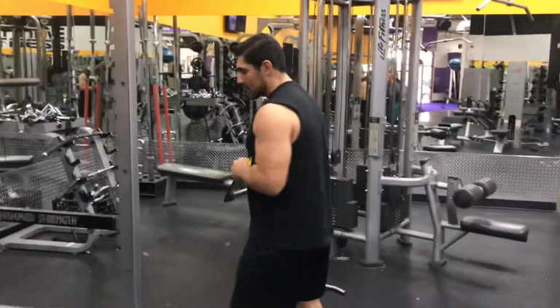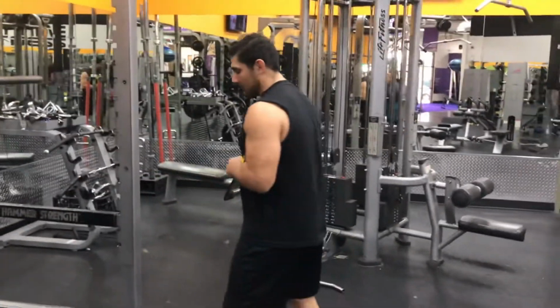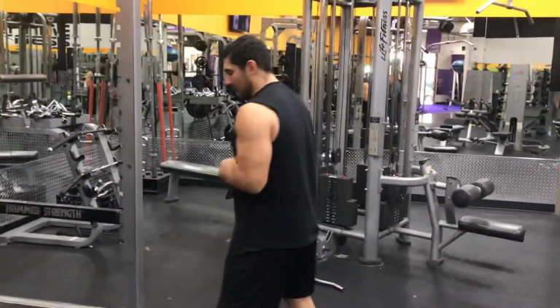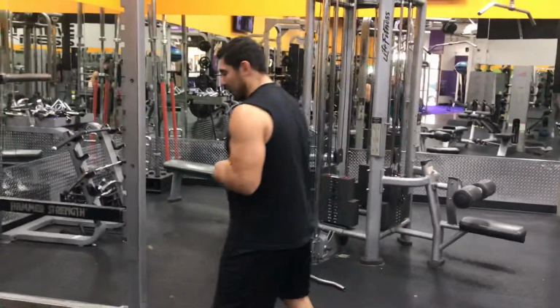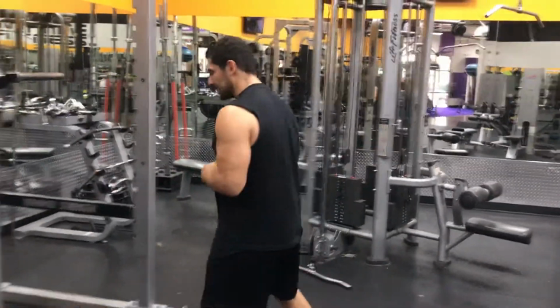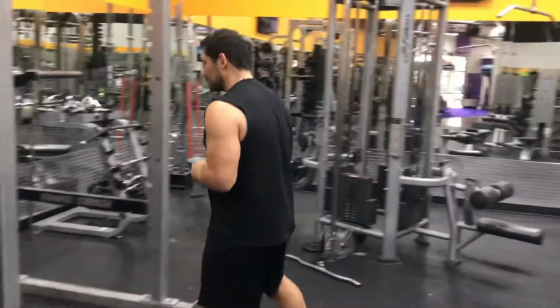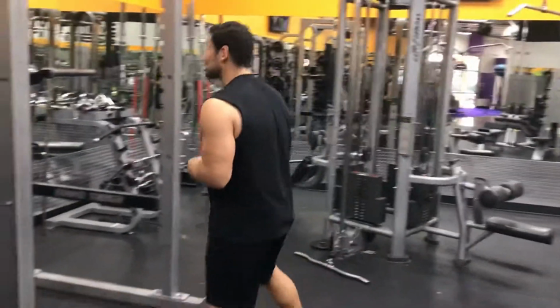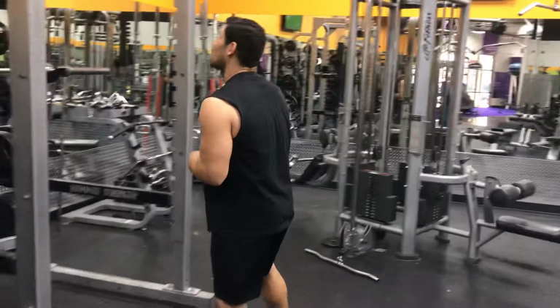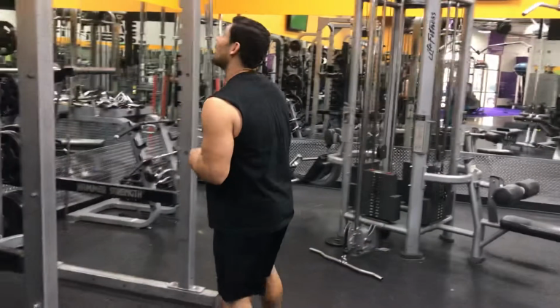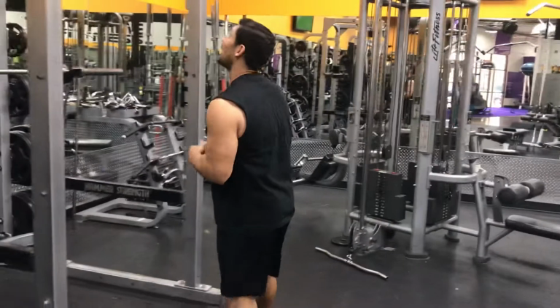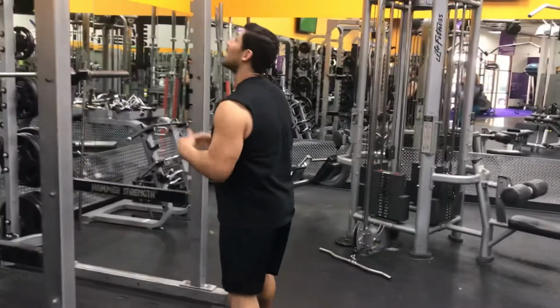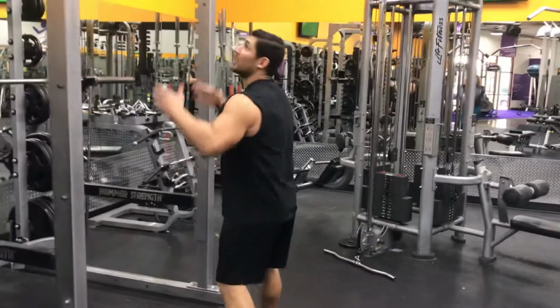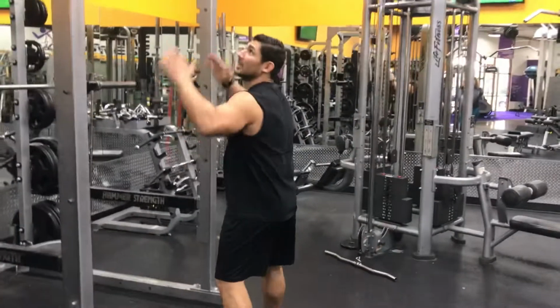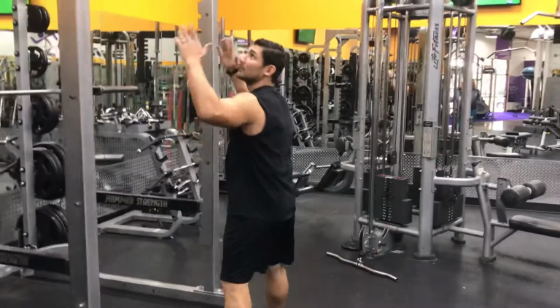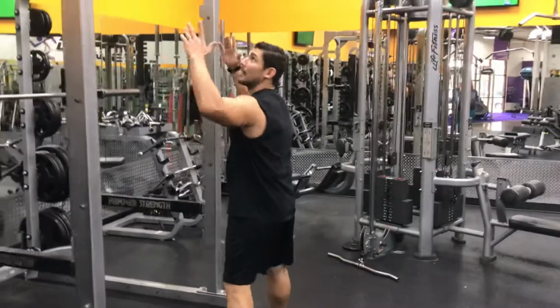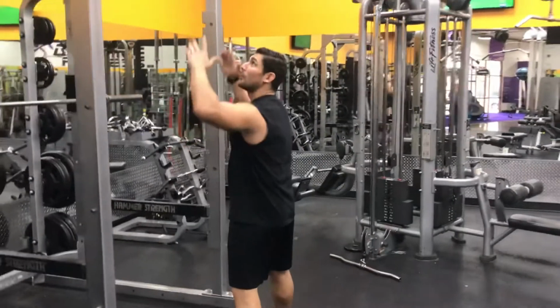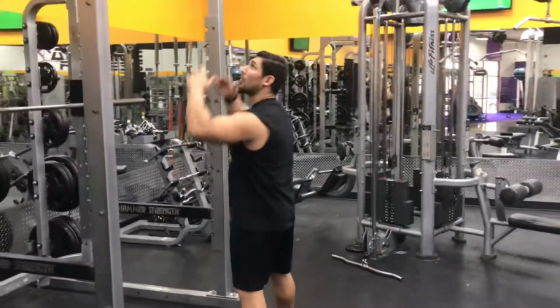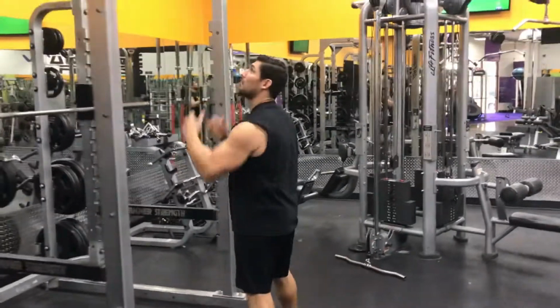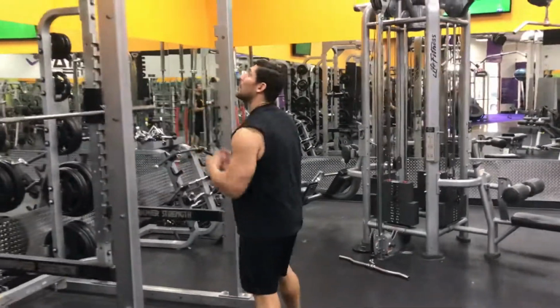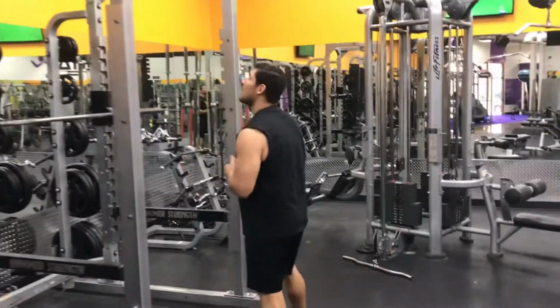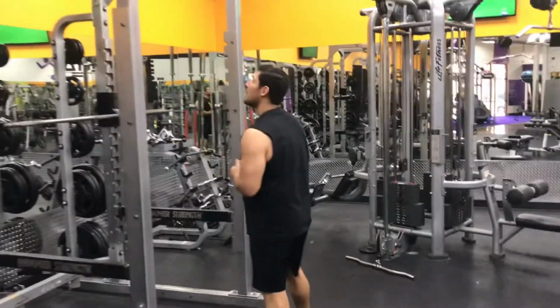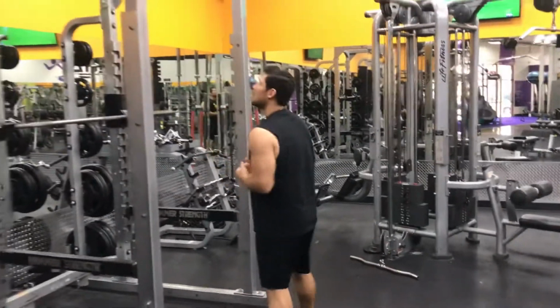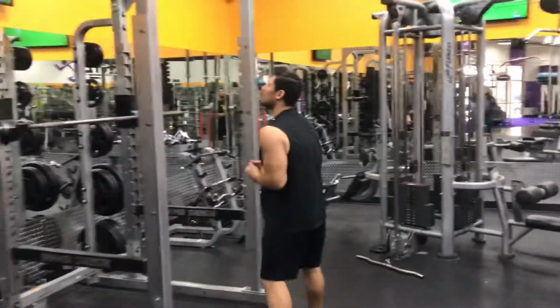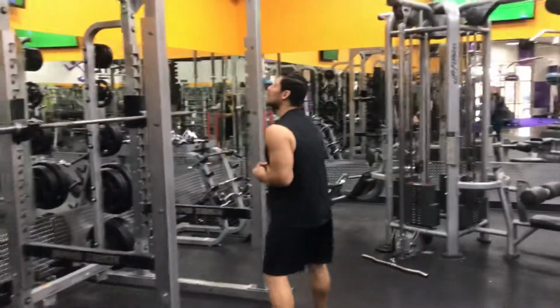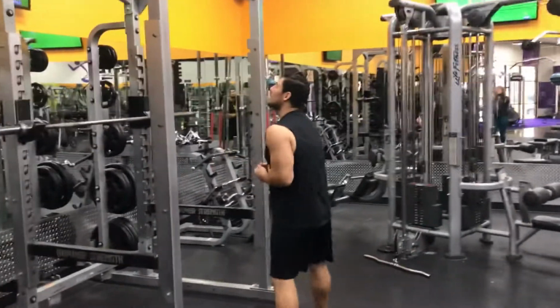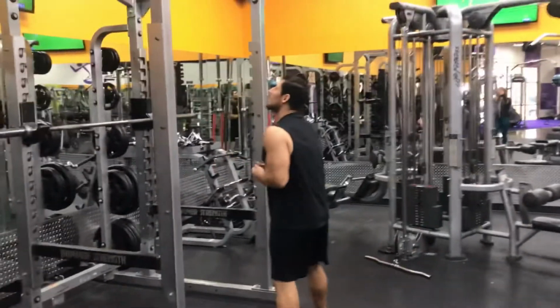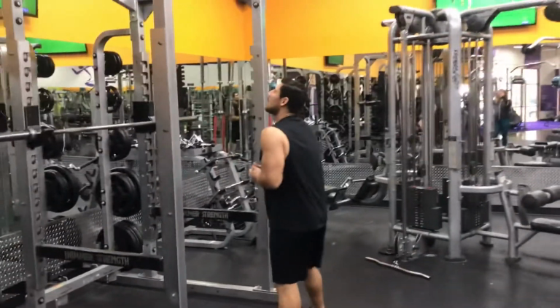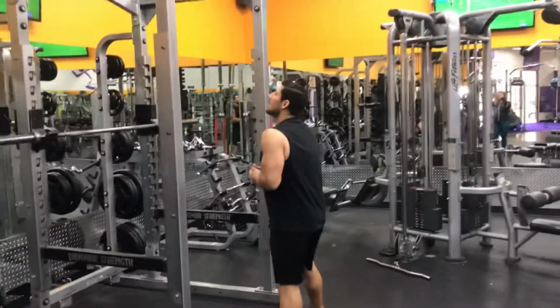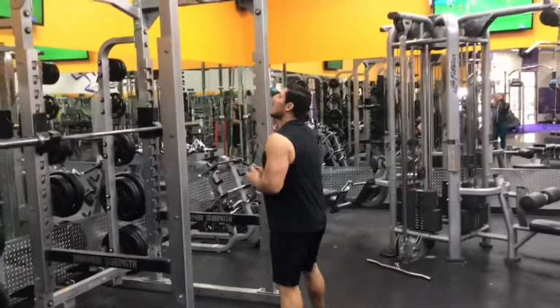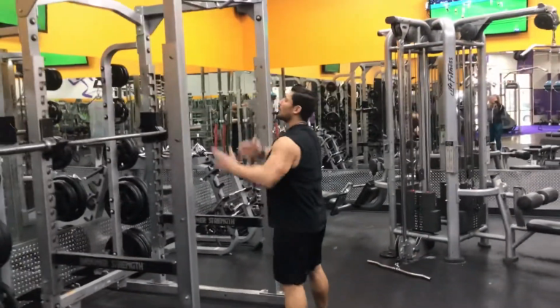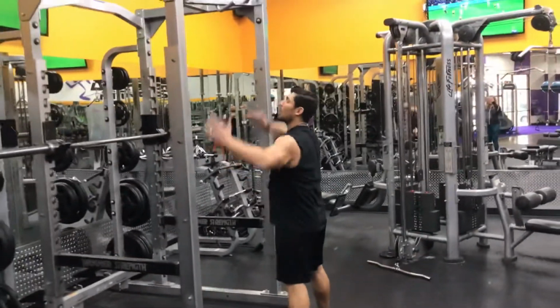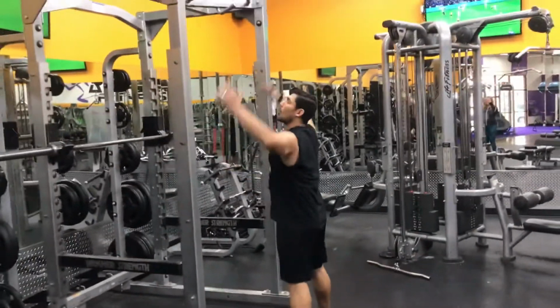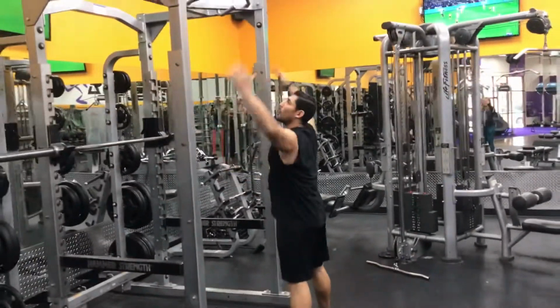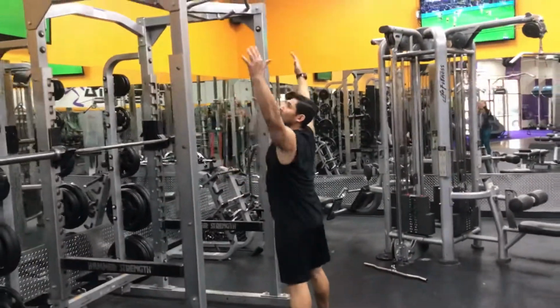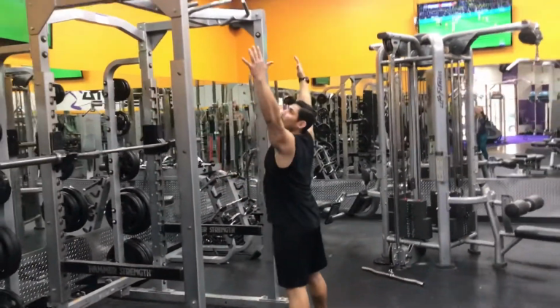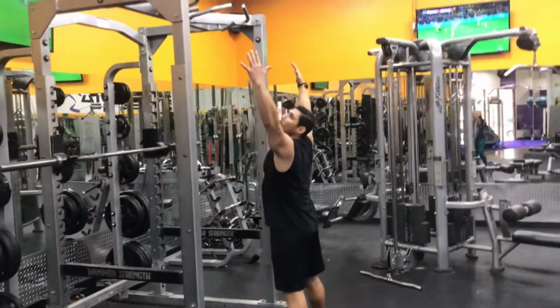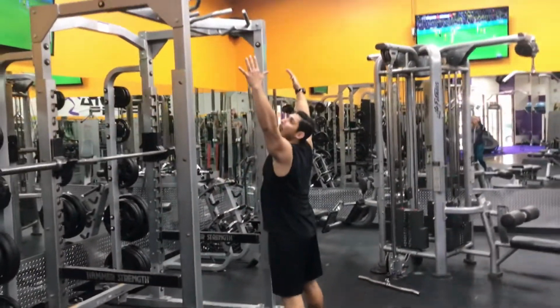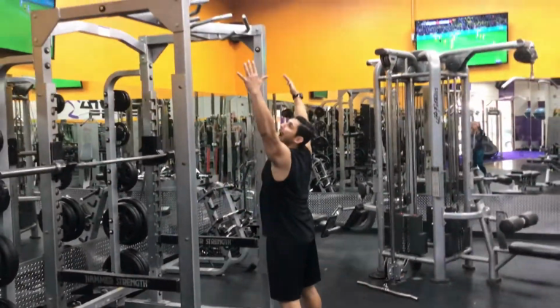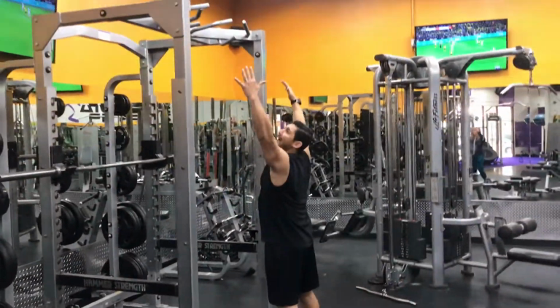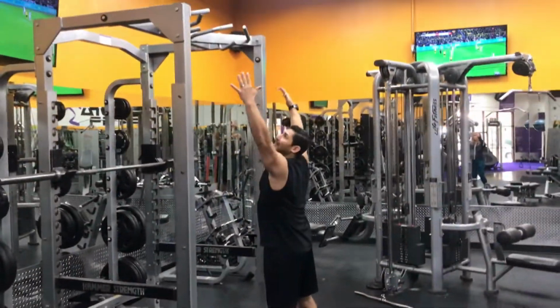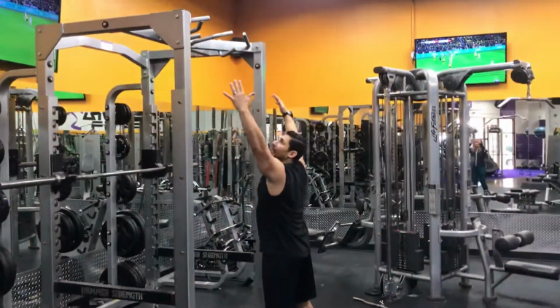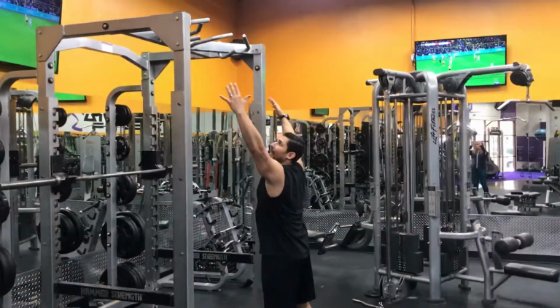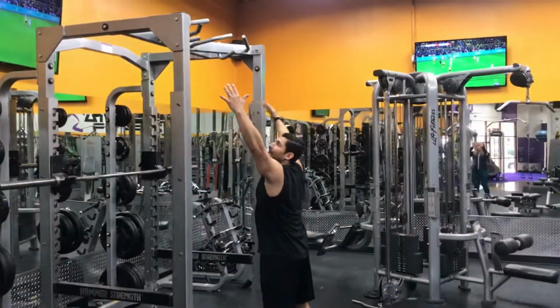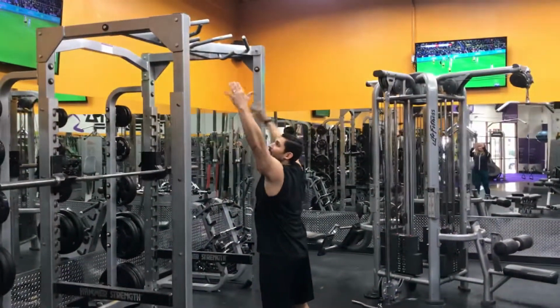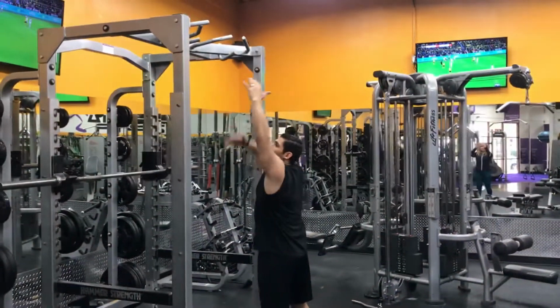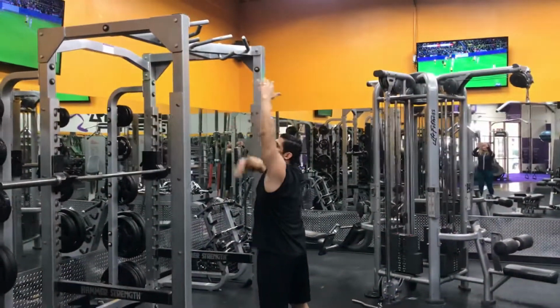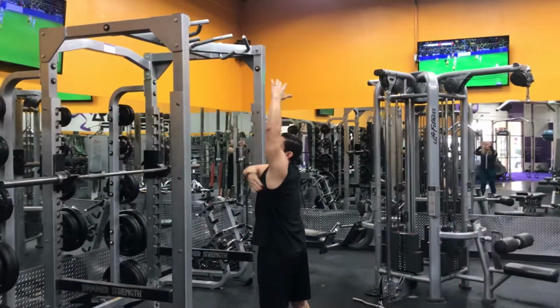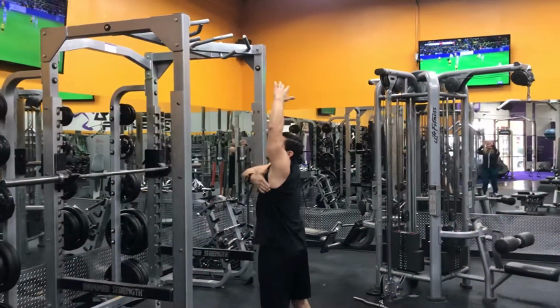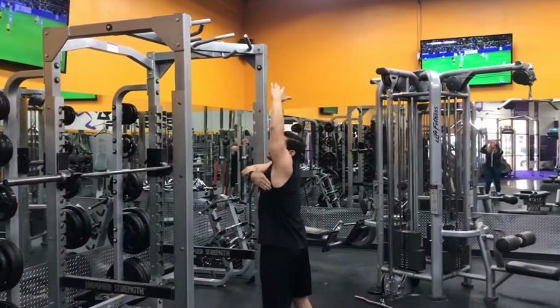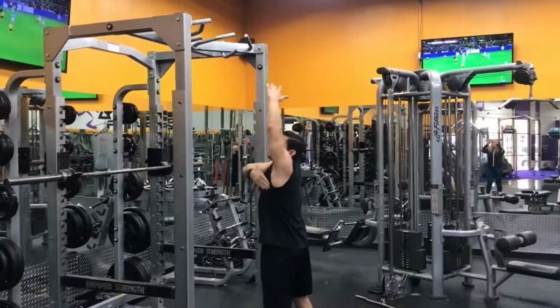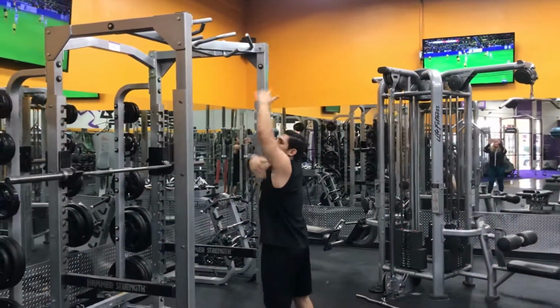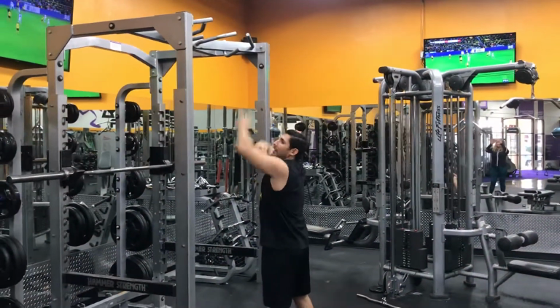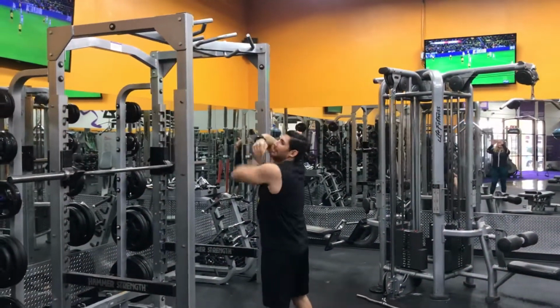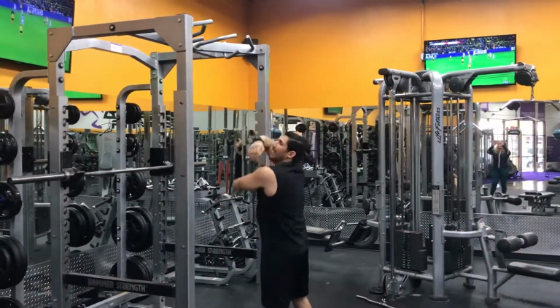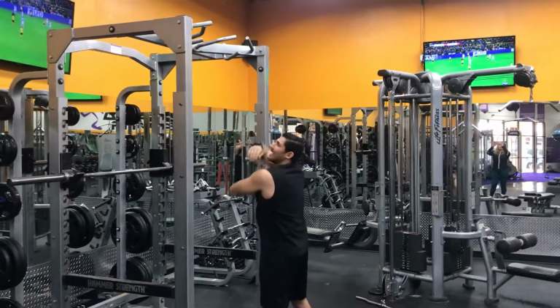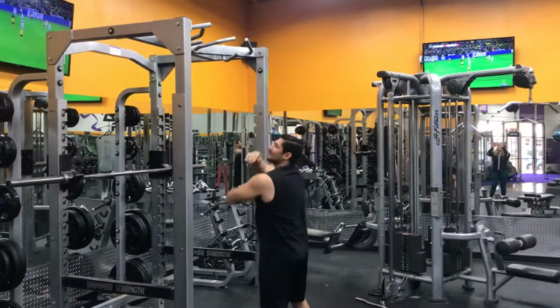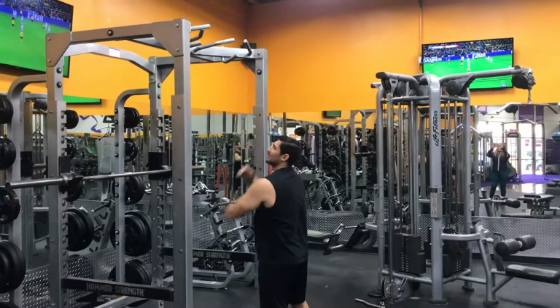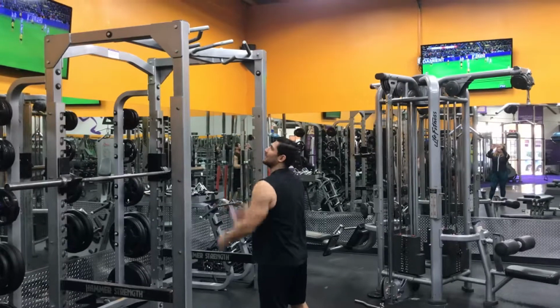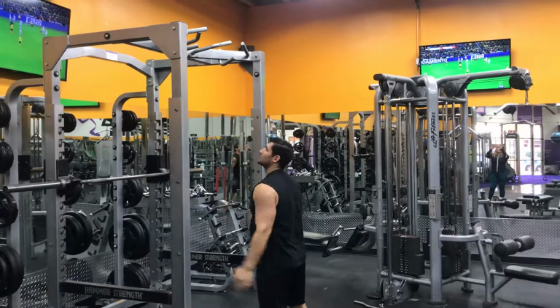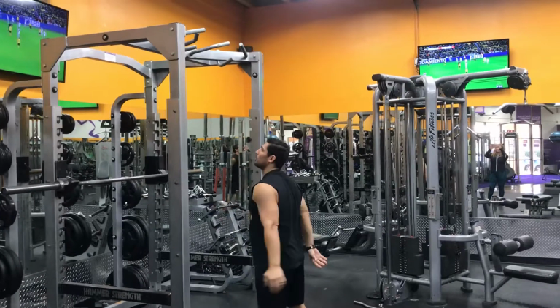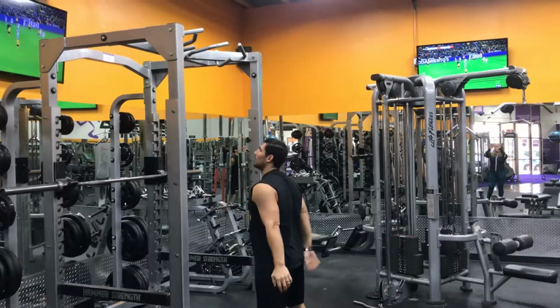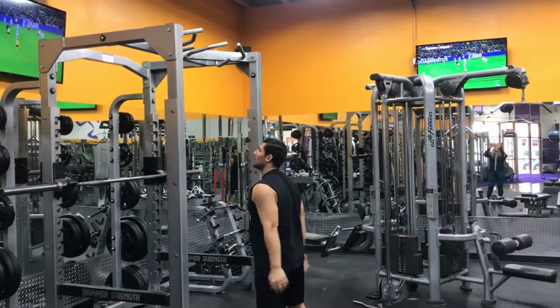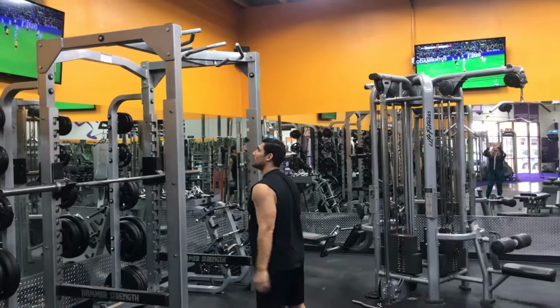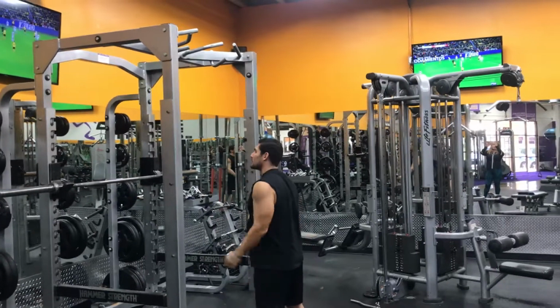Alright, so first I'm going to start right here underneath my pull-up bar. I'm going to go really wide, because I'm really working my lats on these pull-ups.